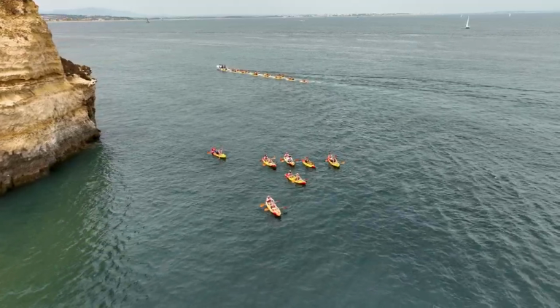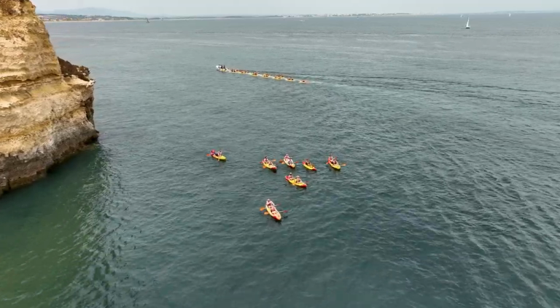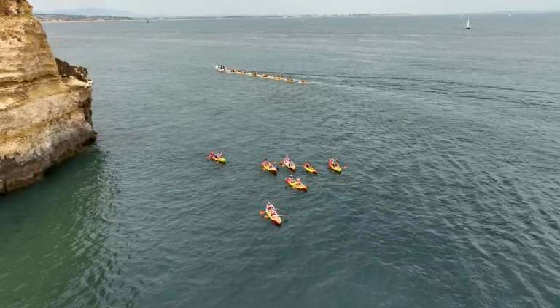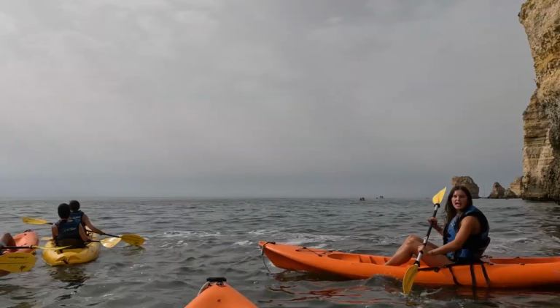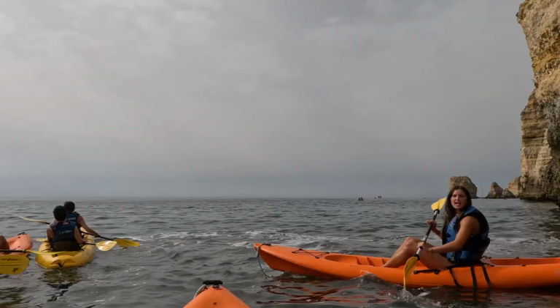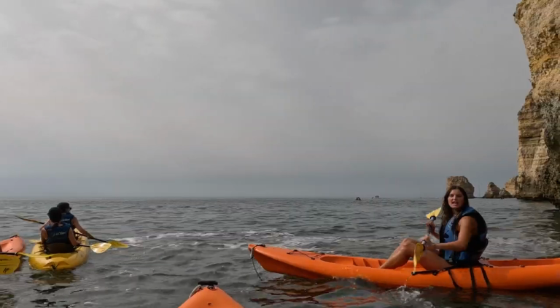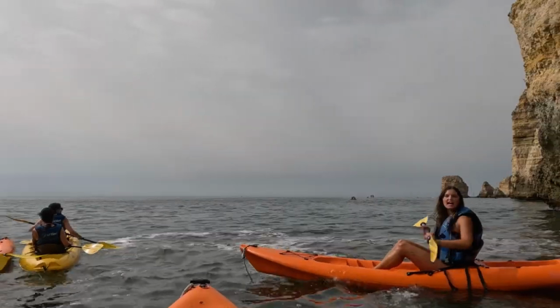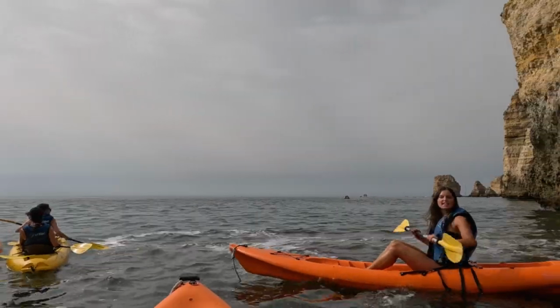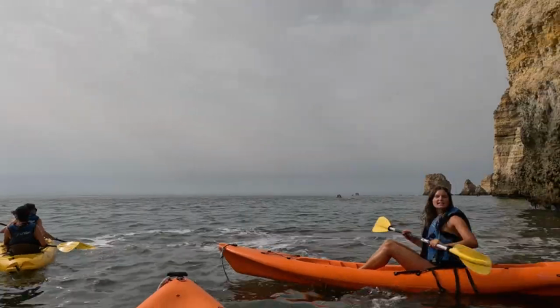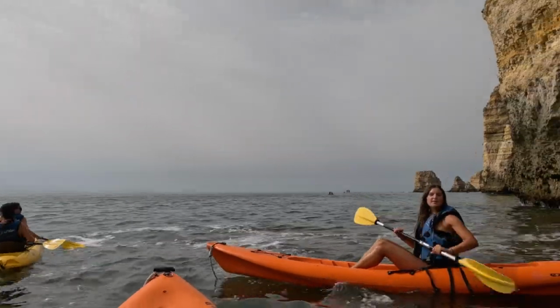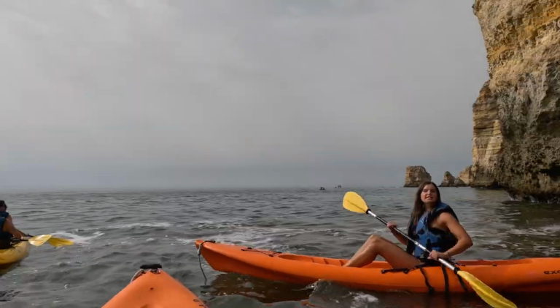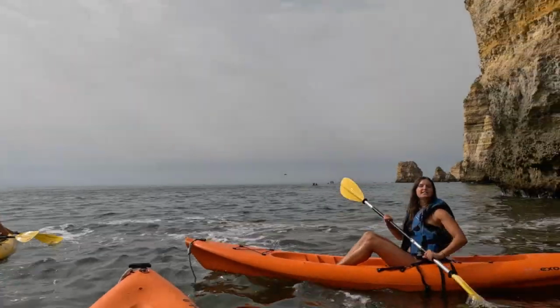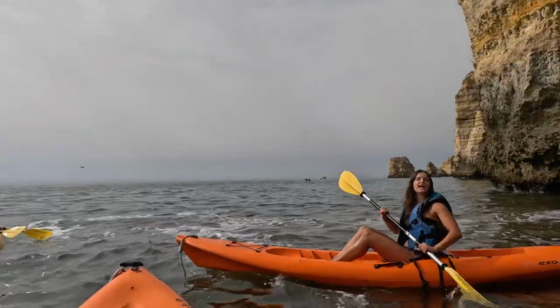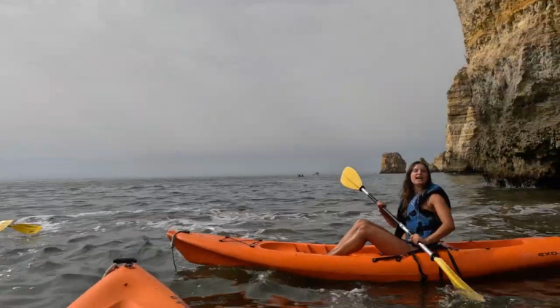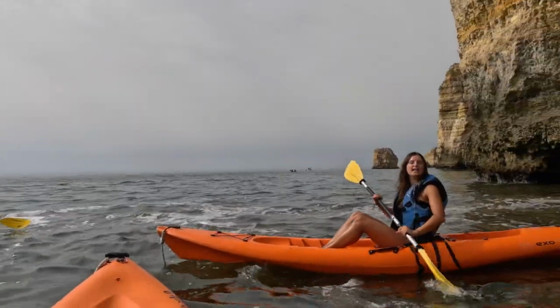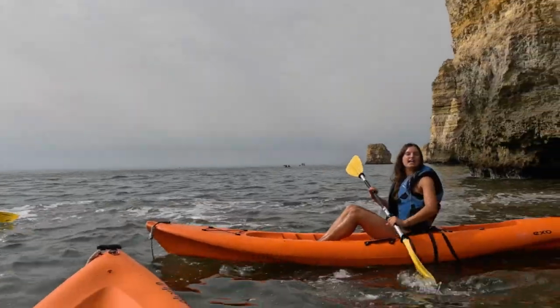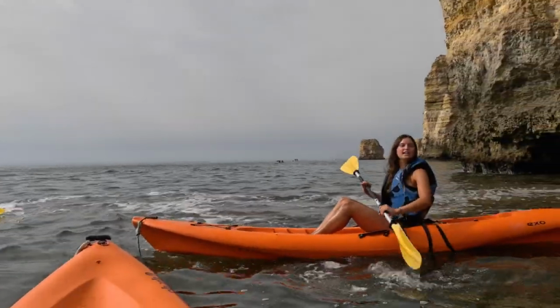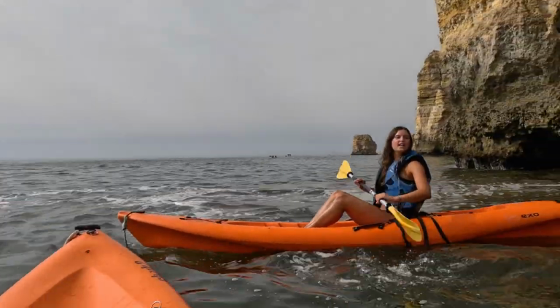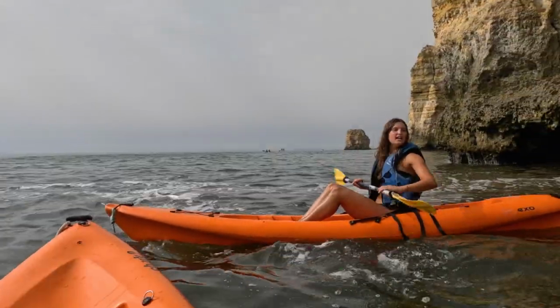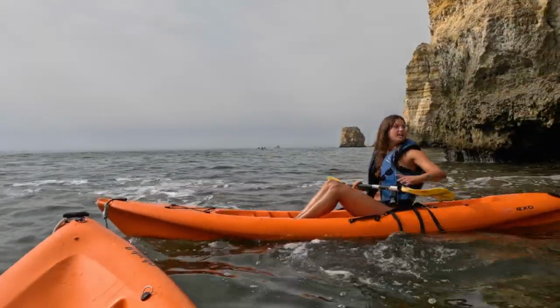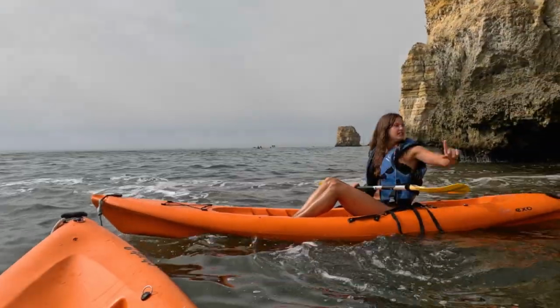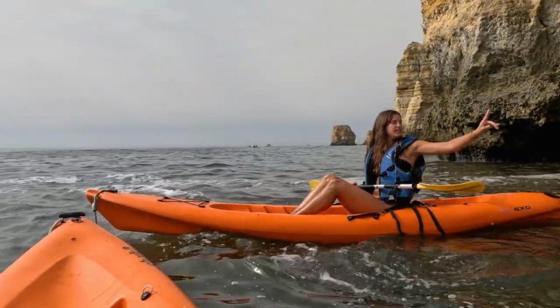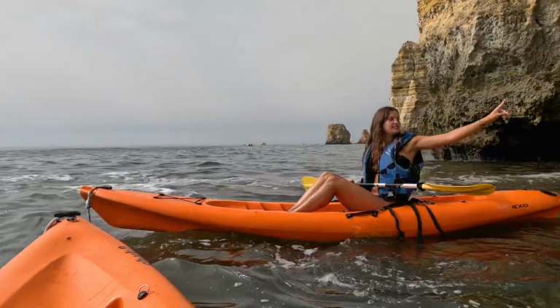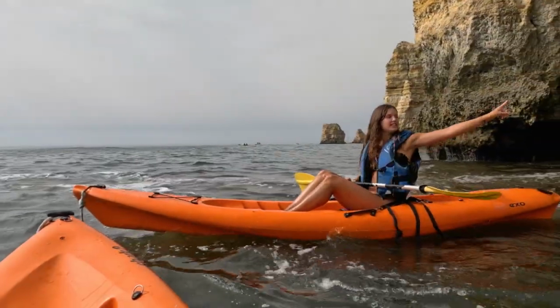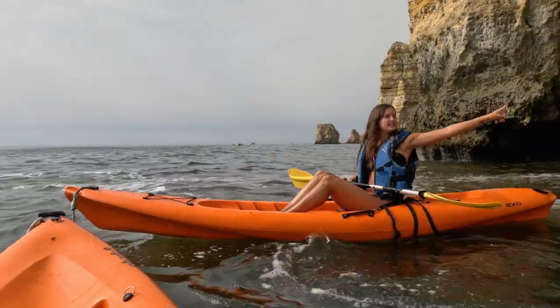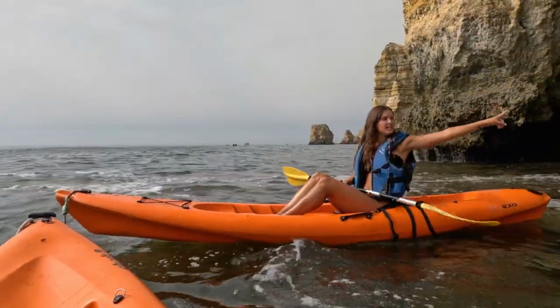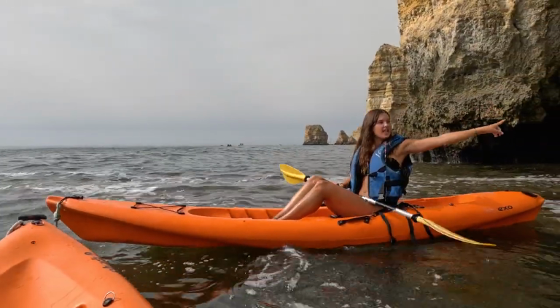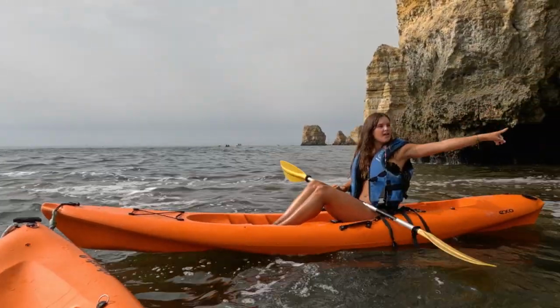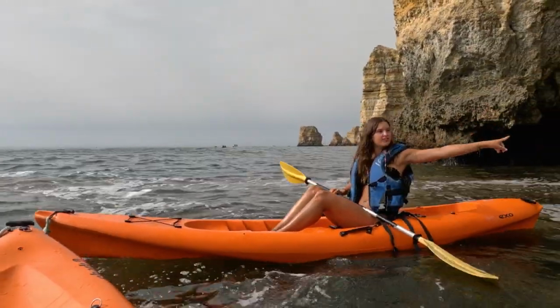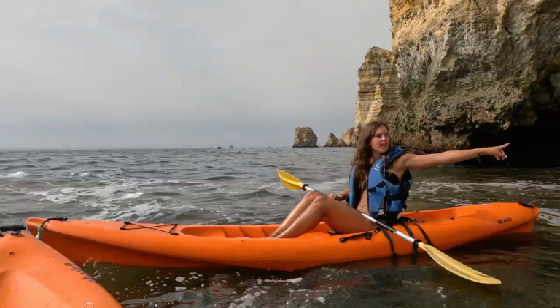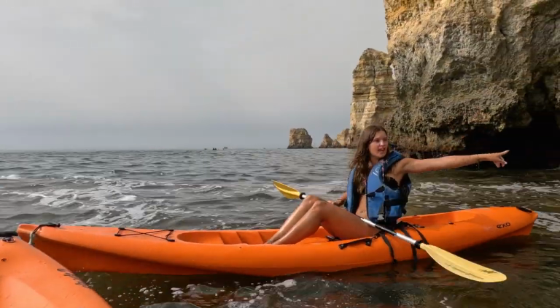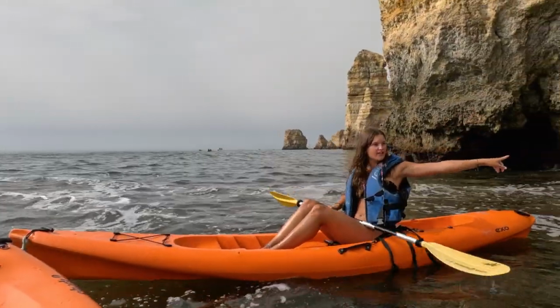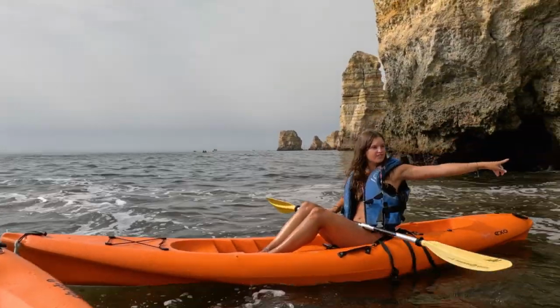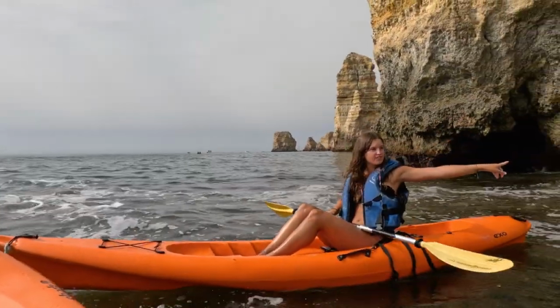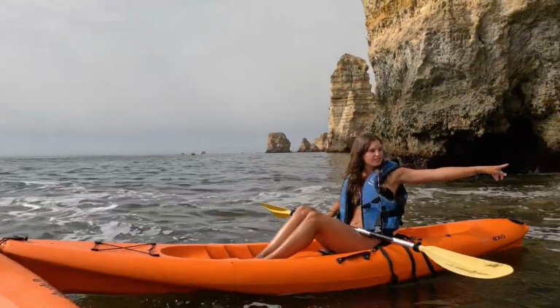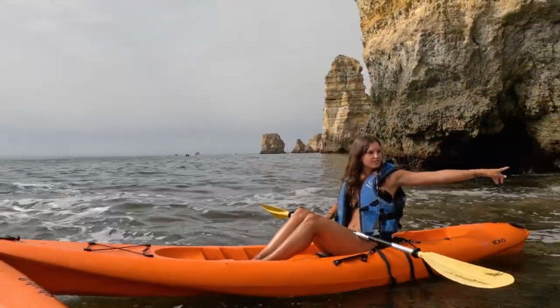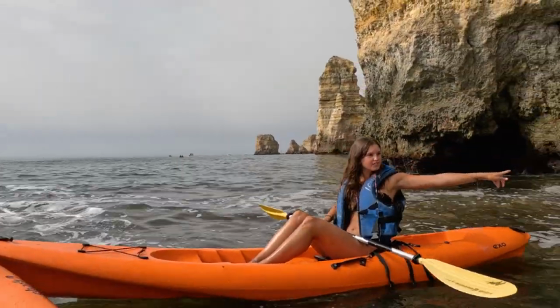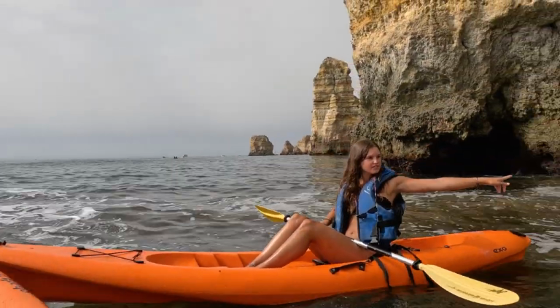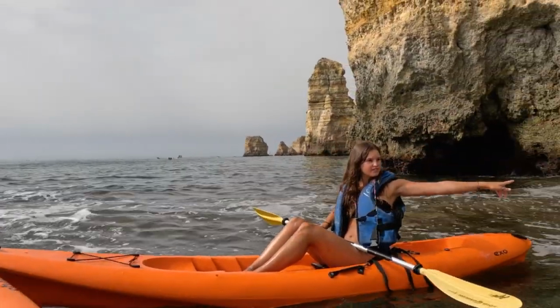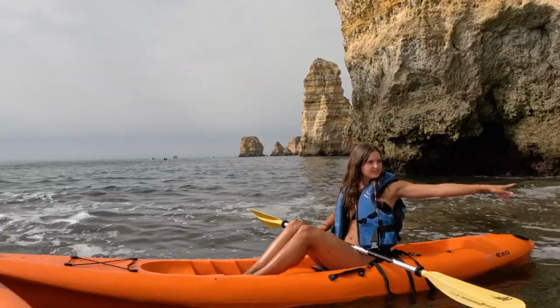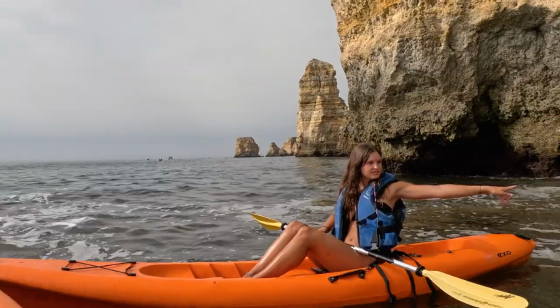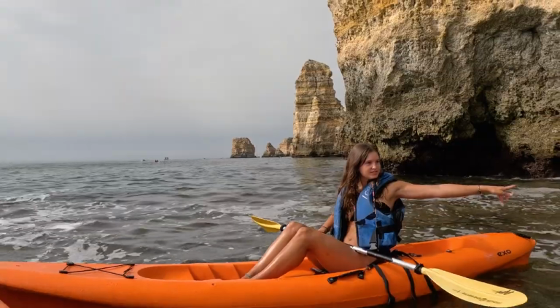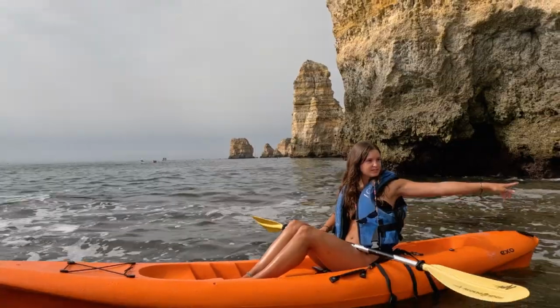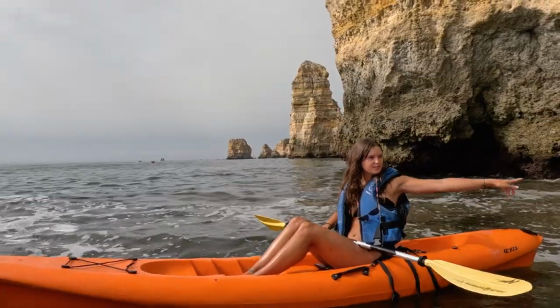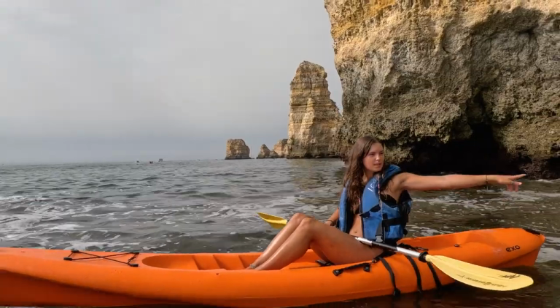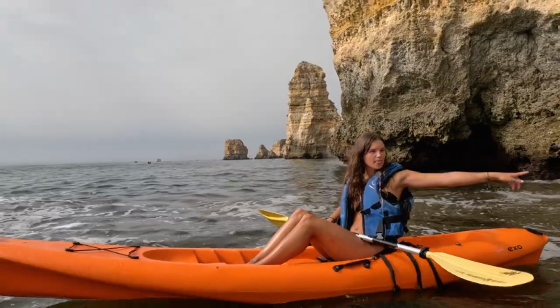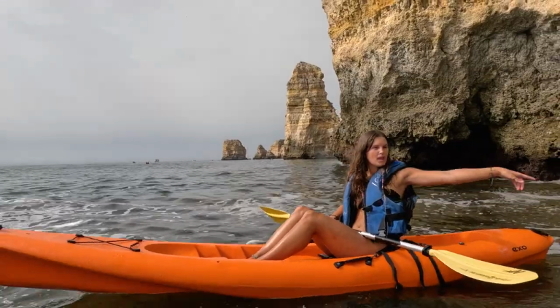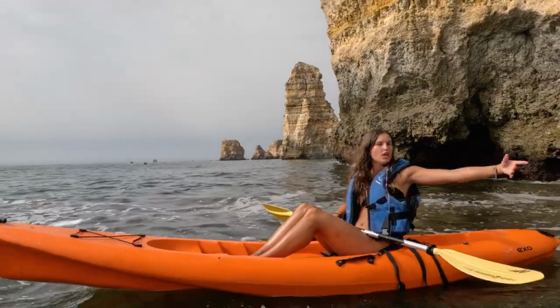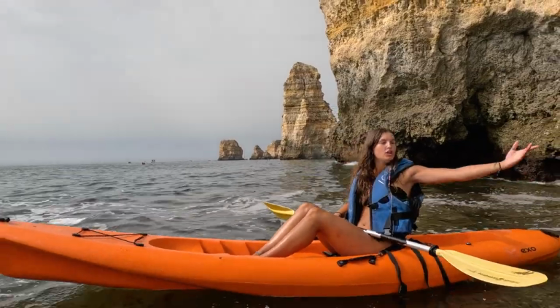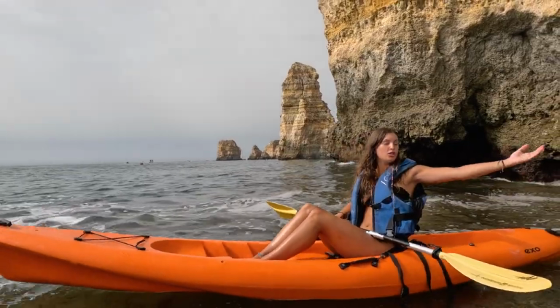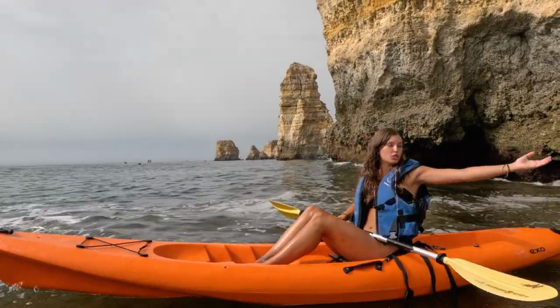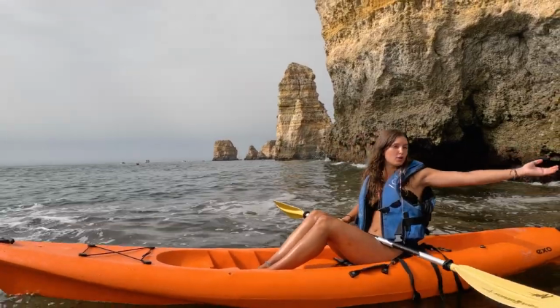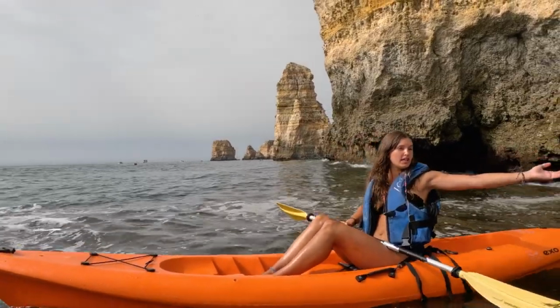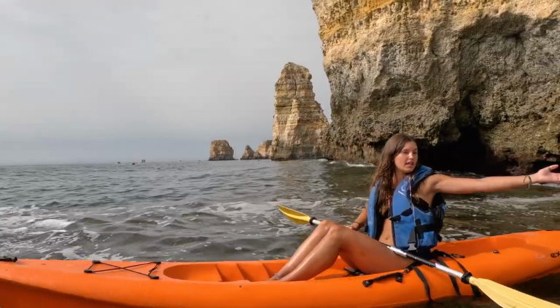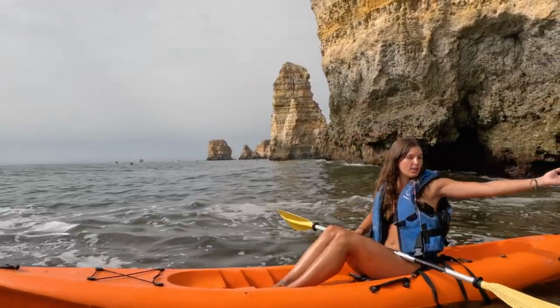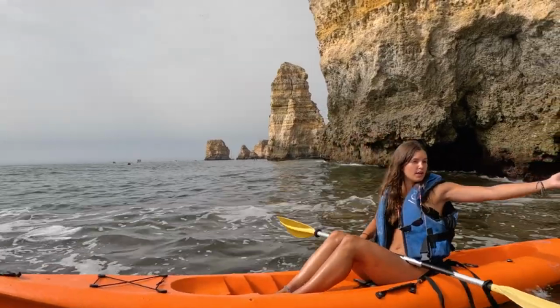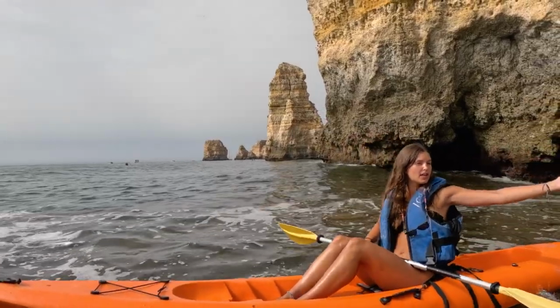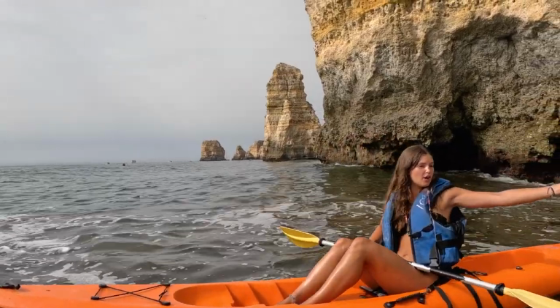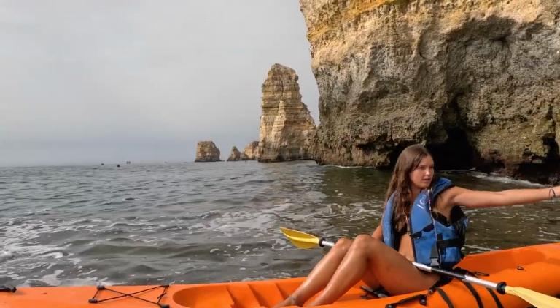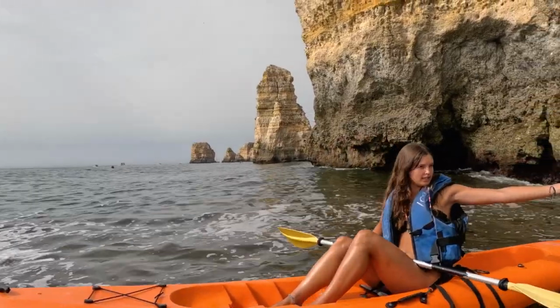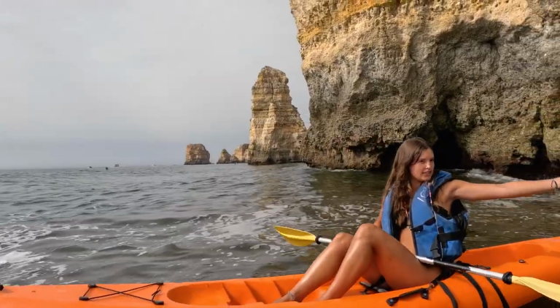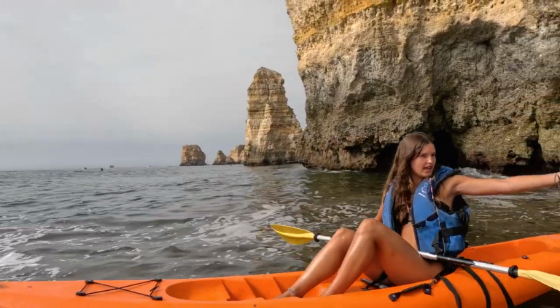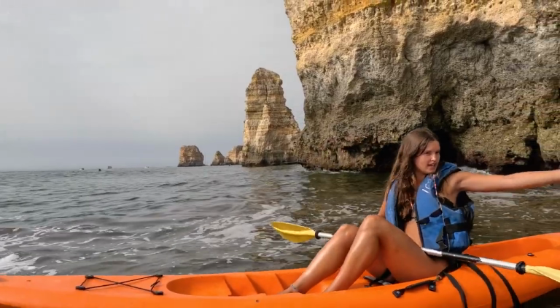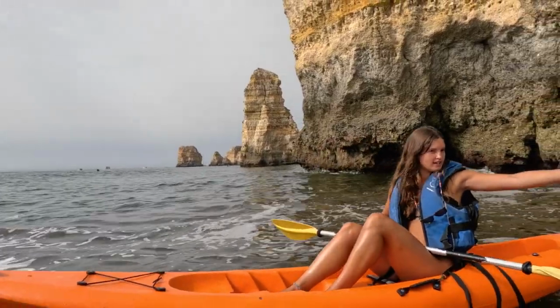You guys, I was saying, this is the love cave. Usually we go in there, but today I don't want to risk it because the sea is like this.